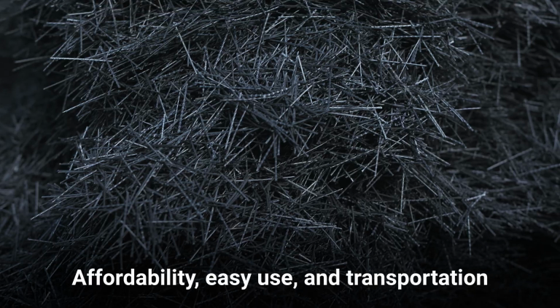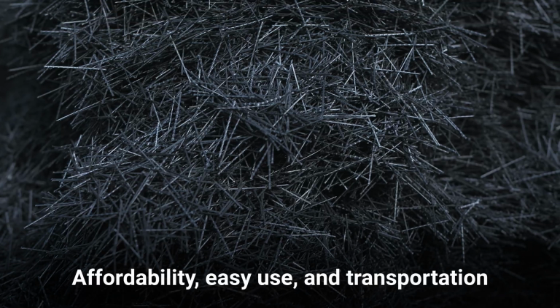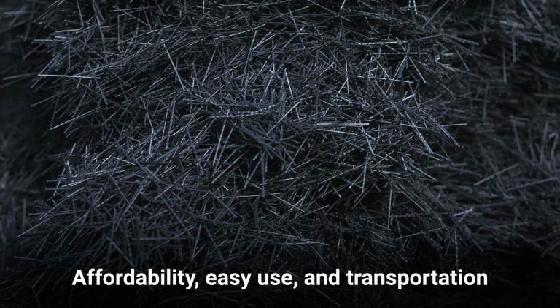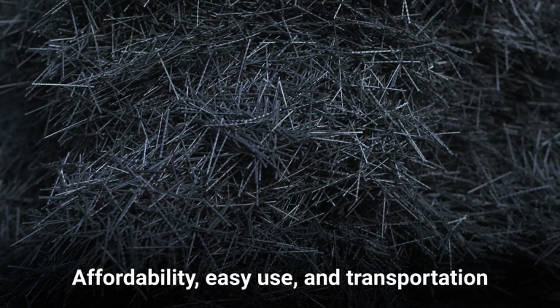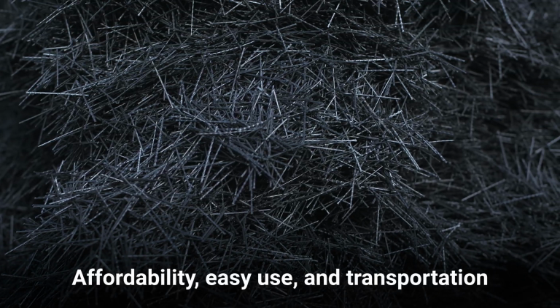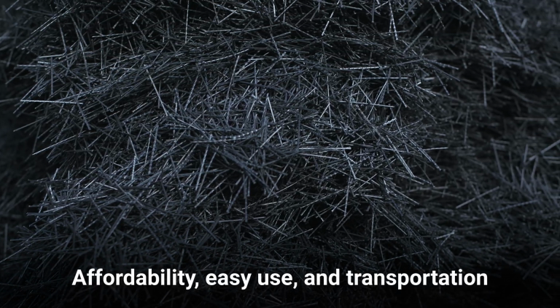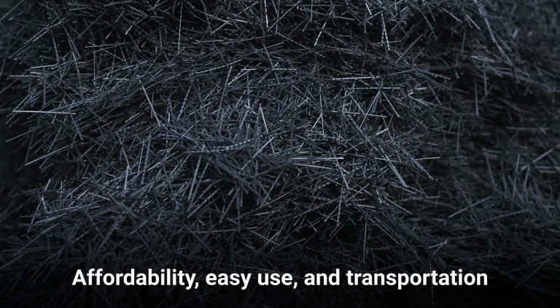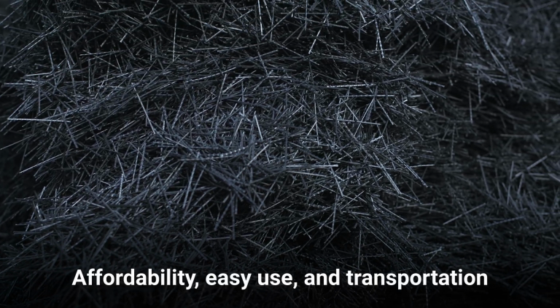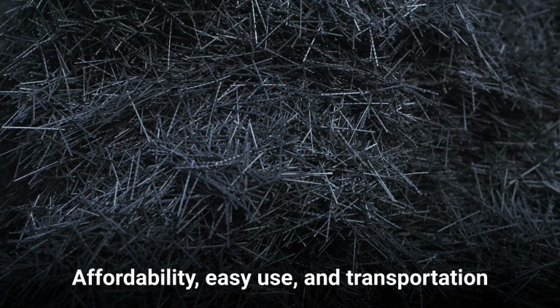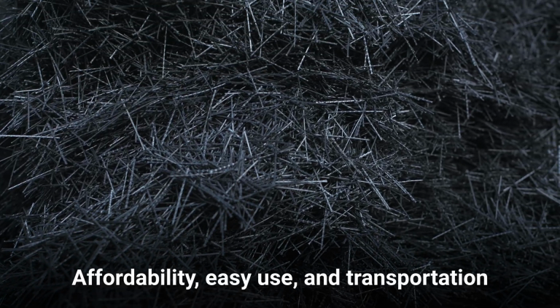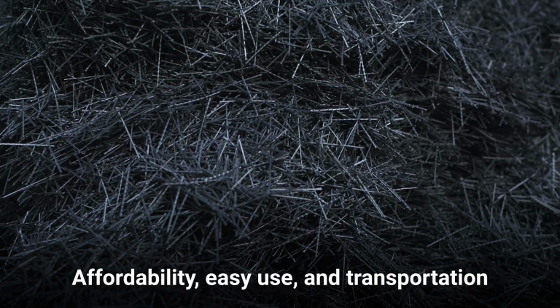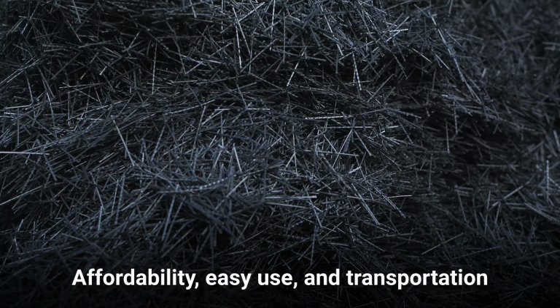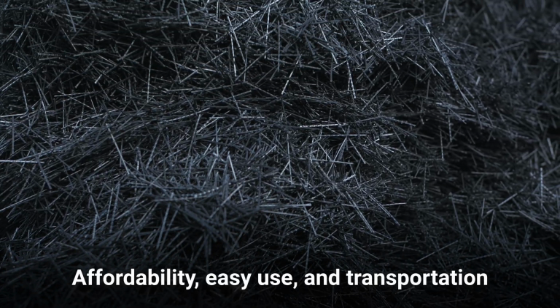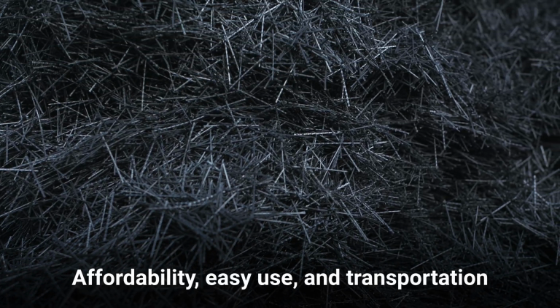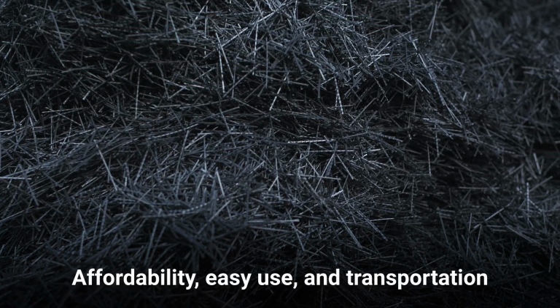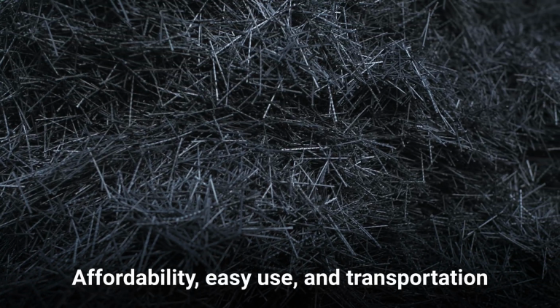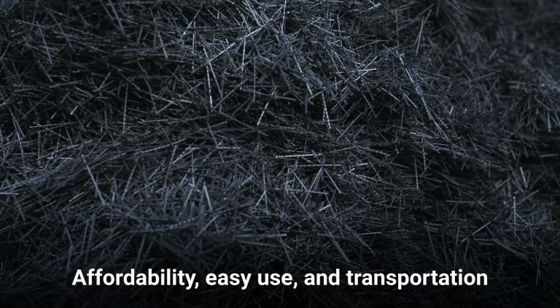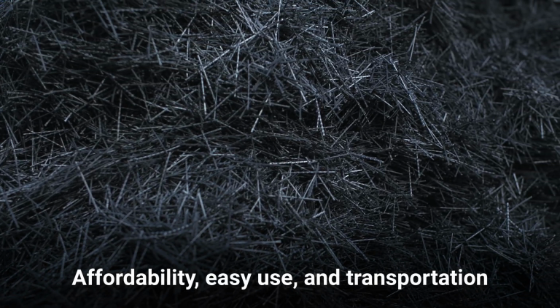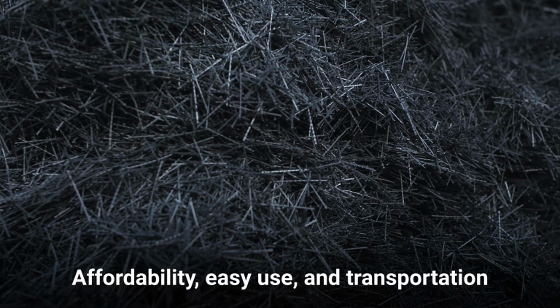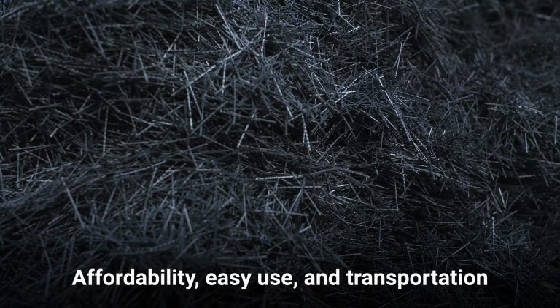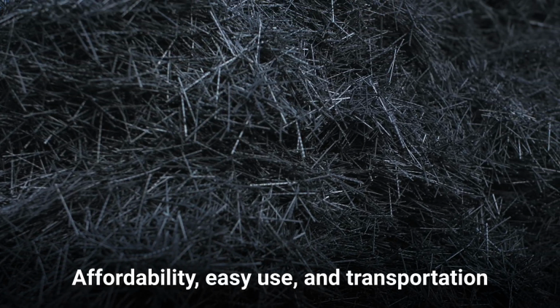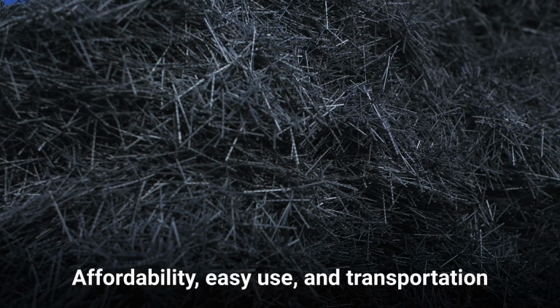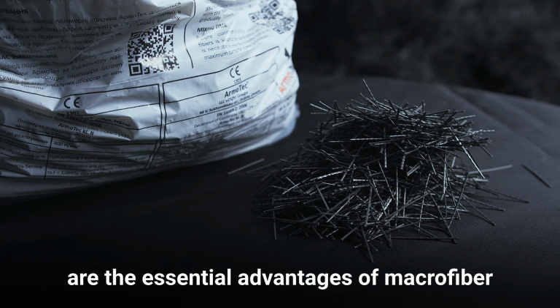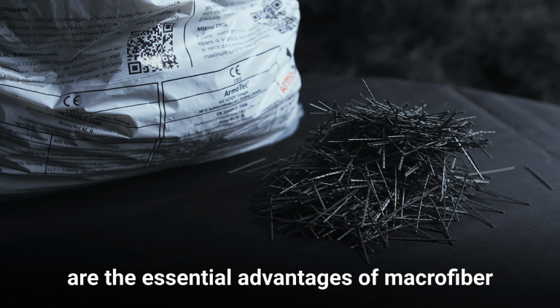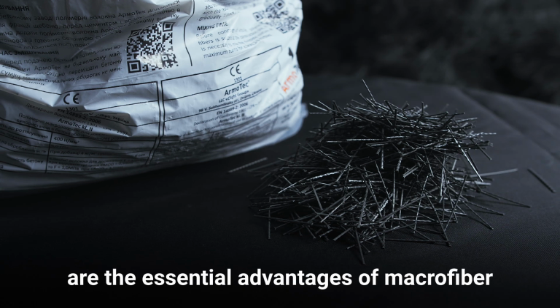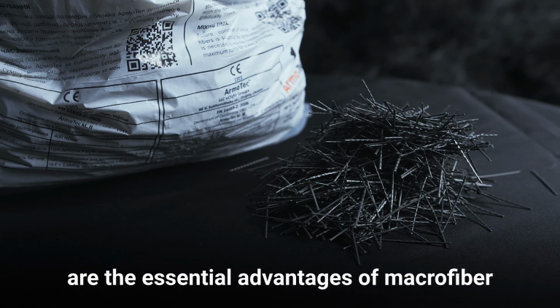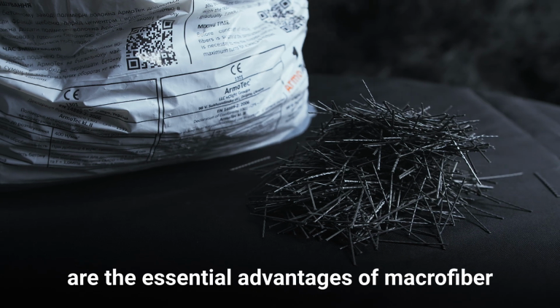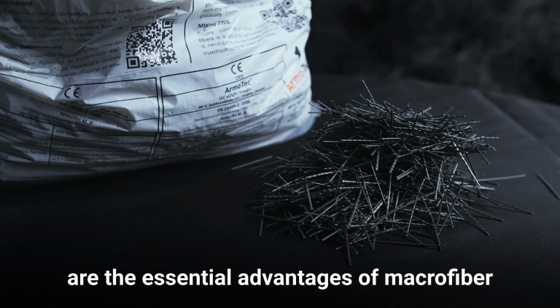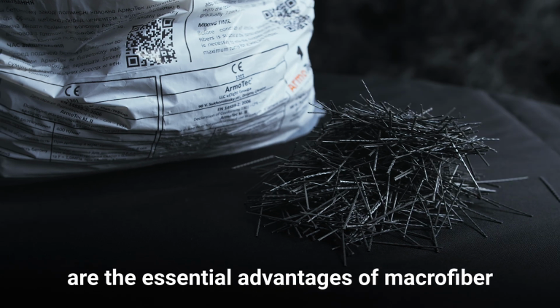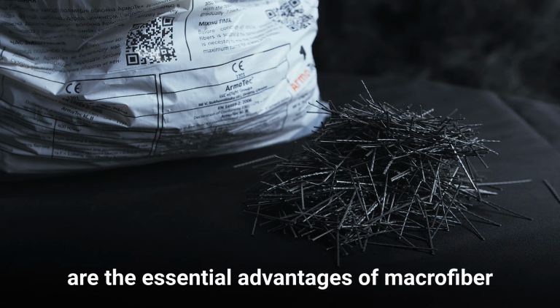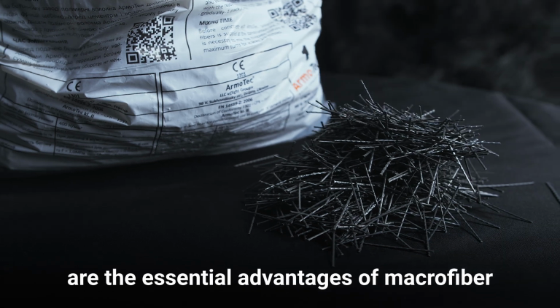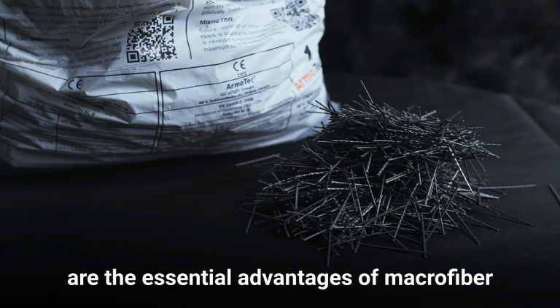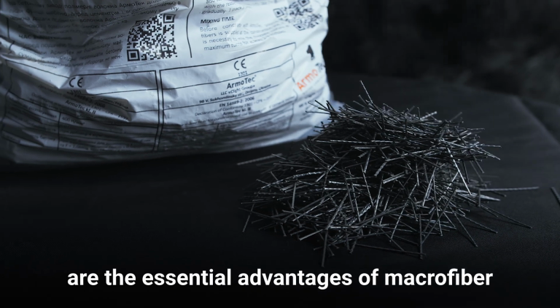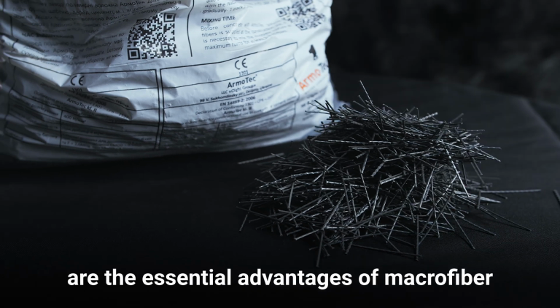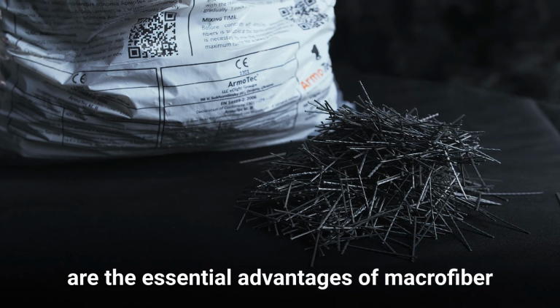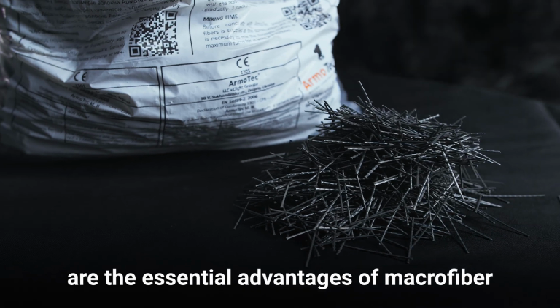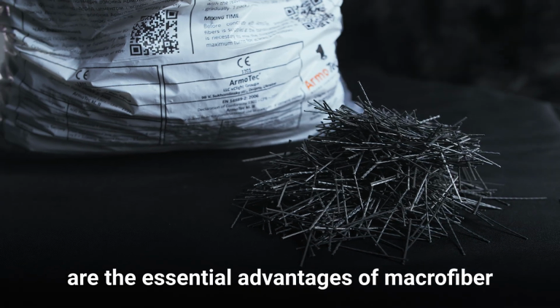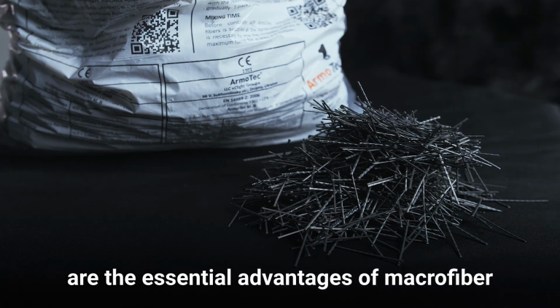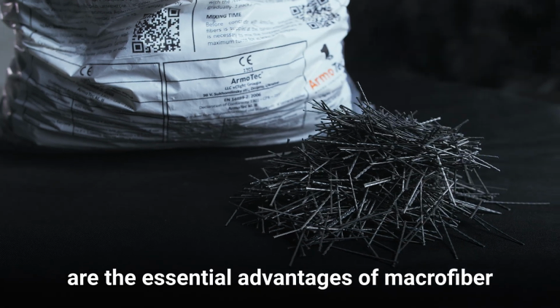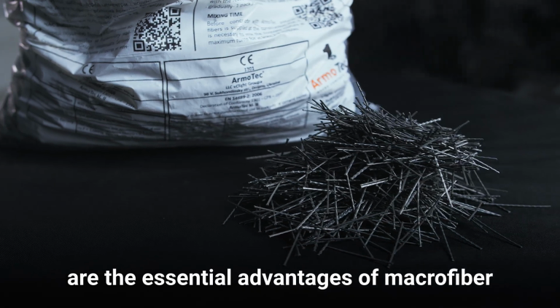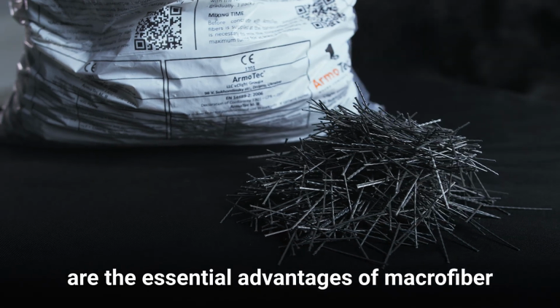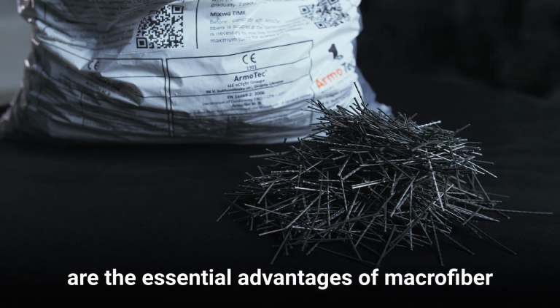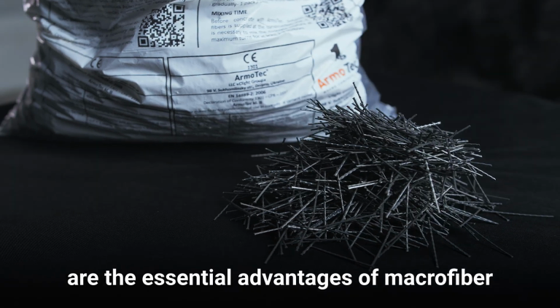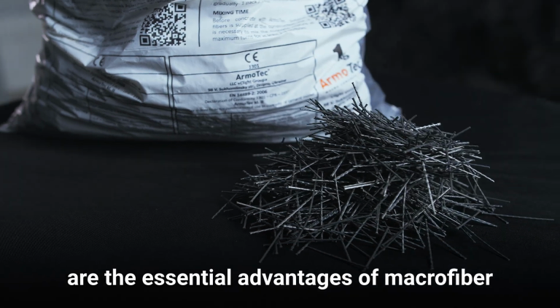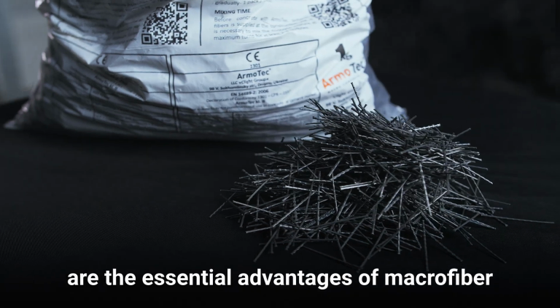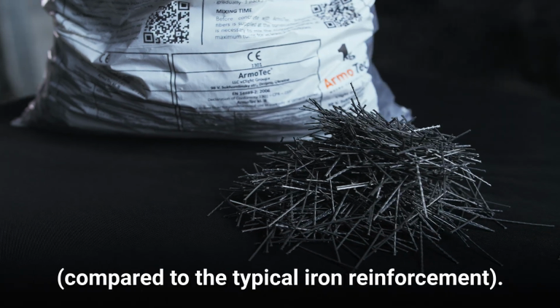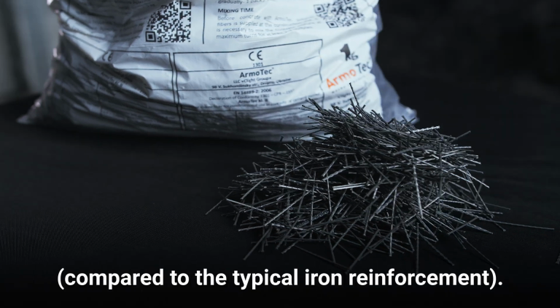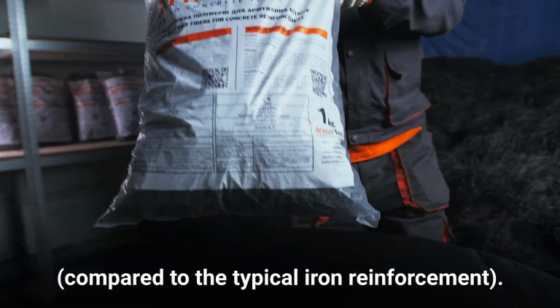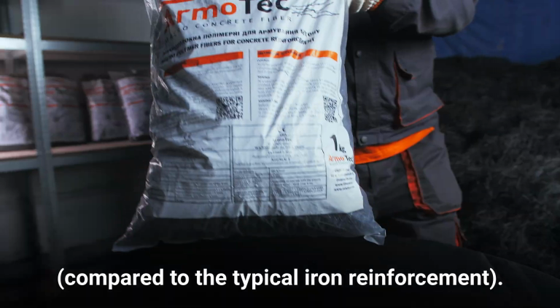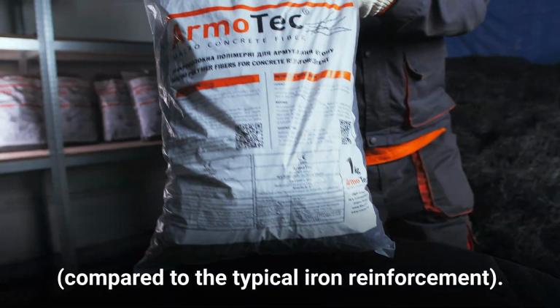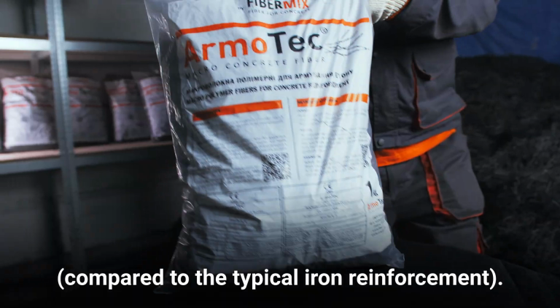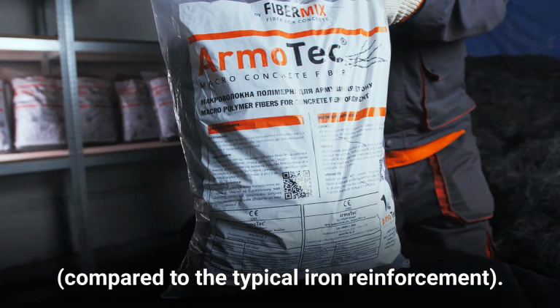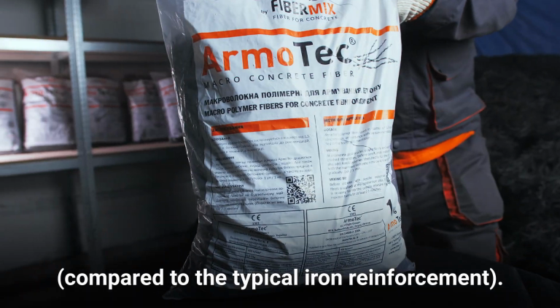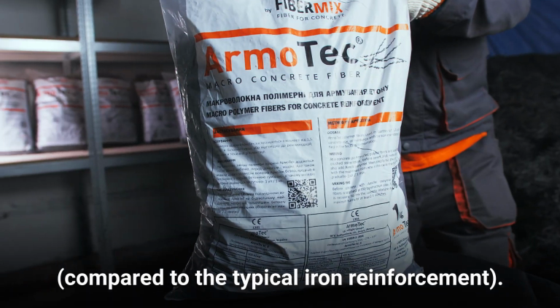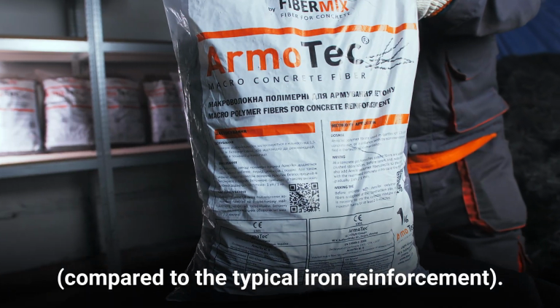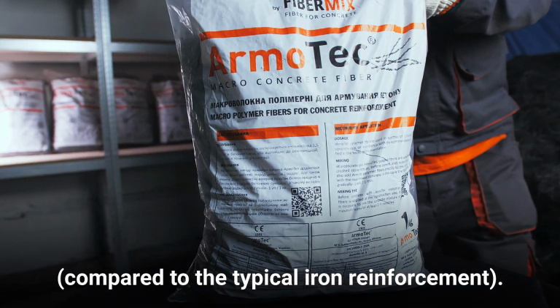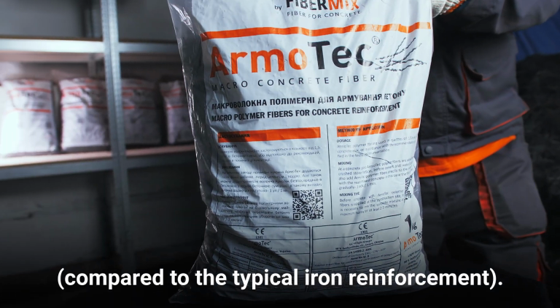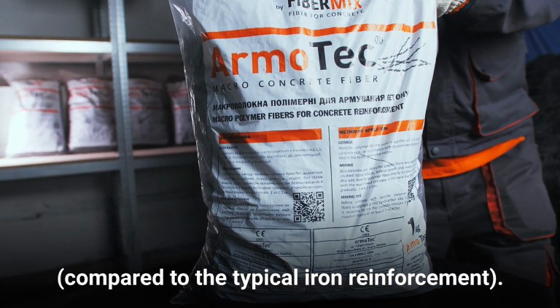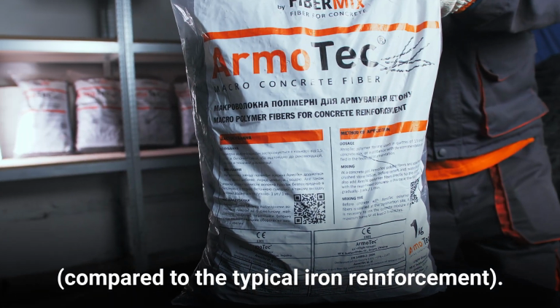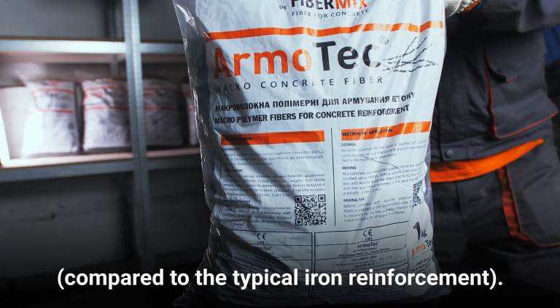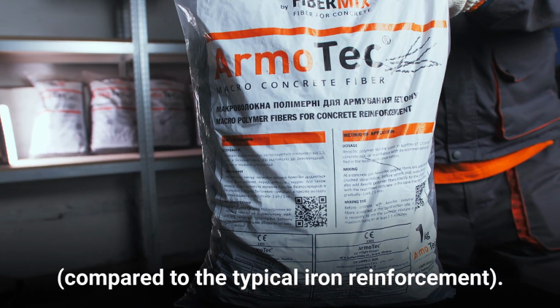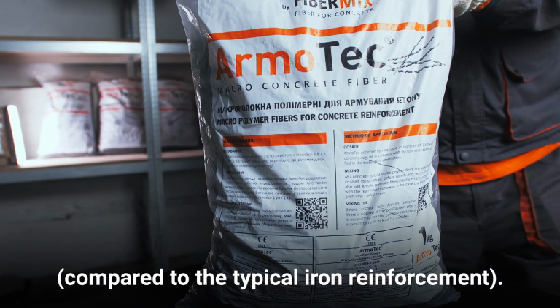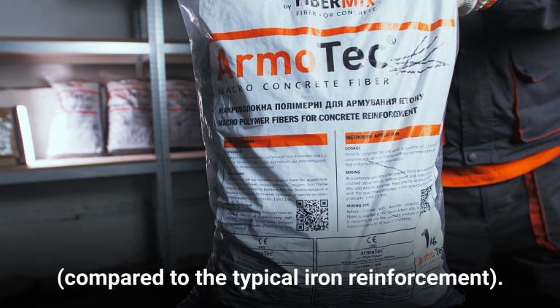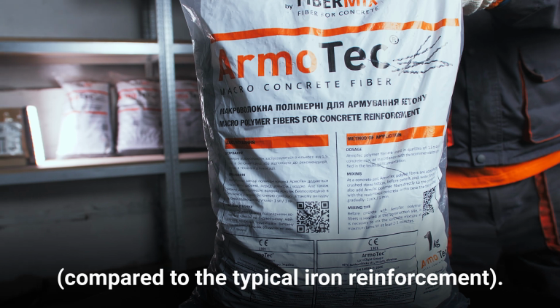Affordability, easy use, and transportation are the essential advantages of Macrofiber compared to typical iron reinforcement.